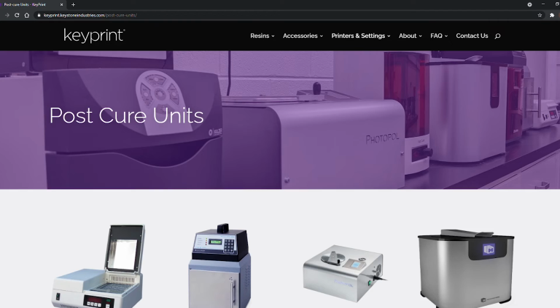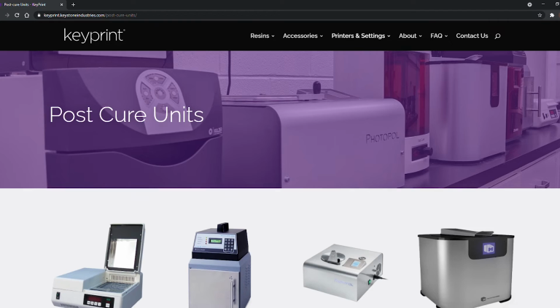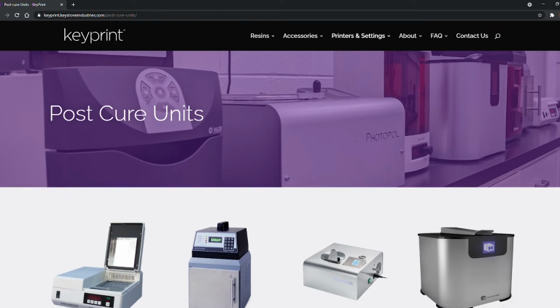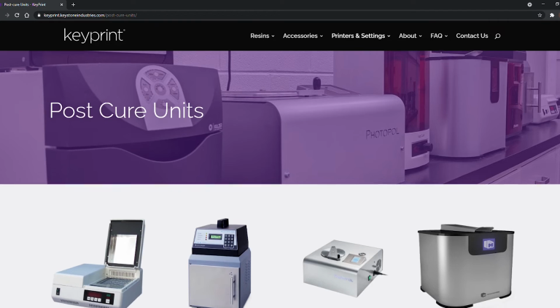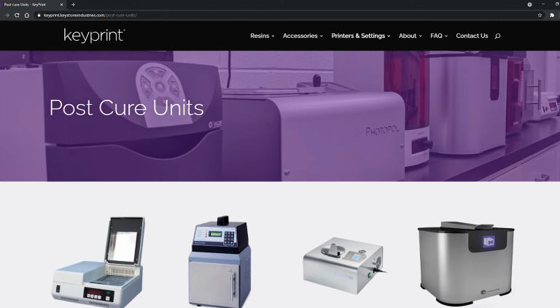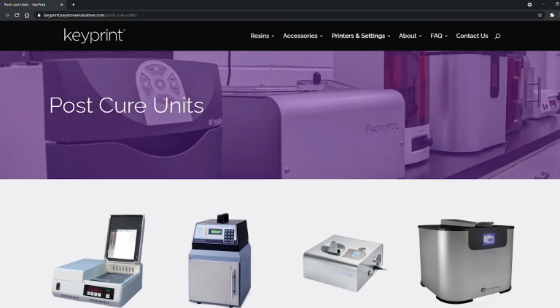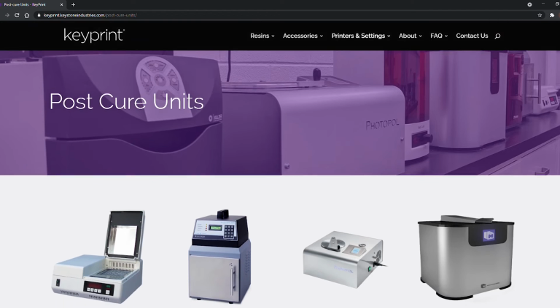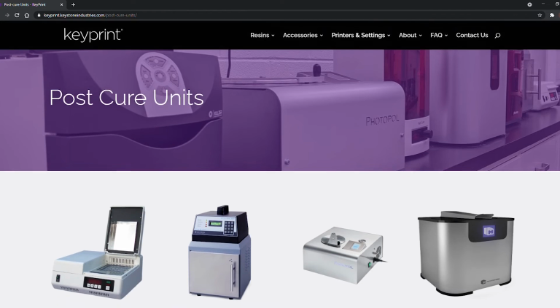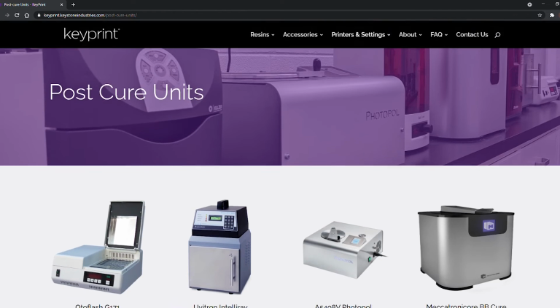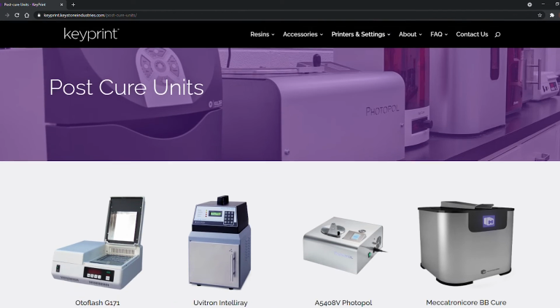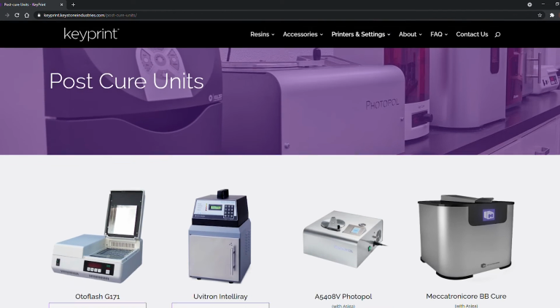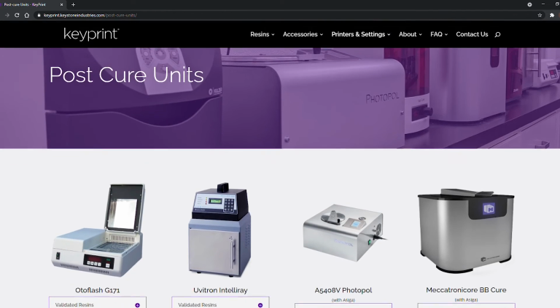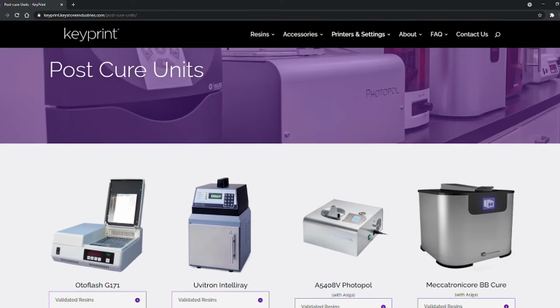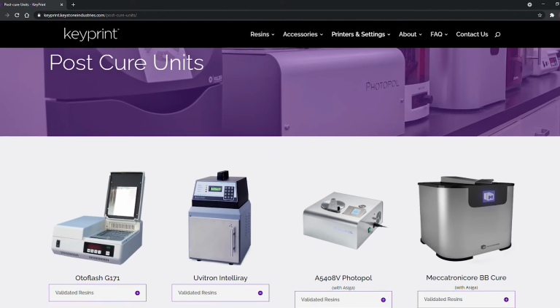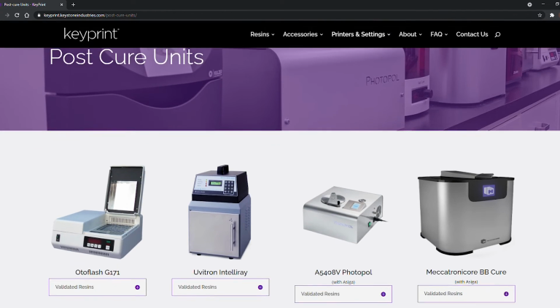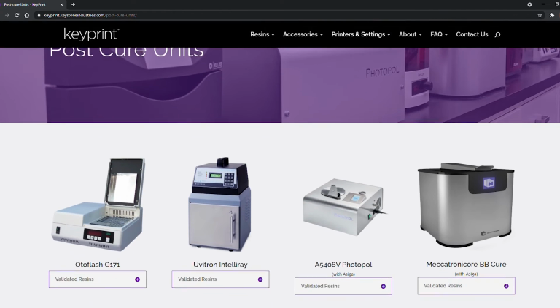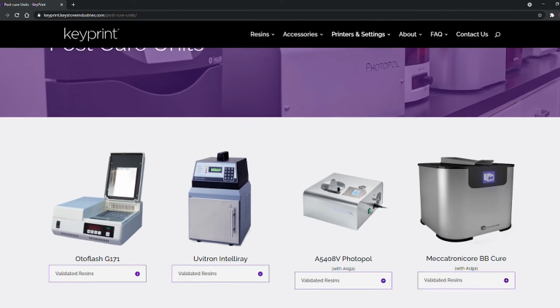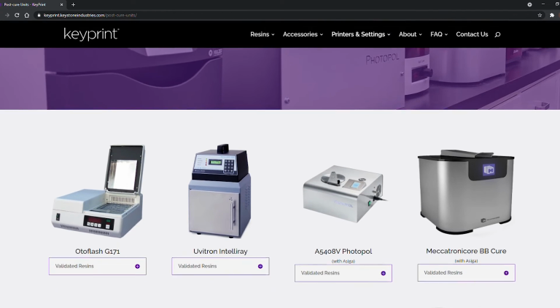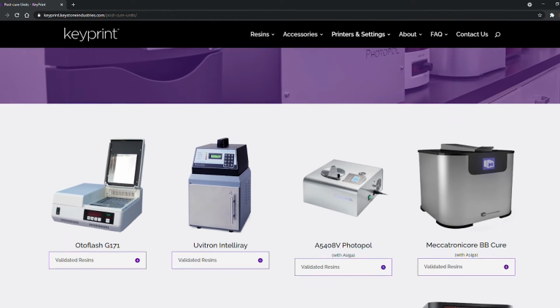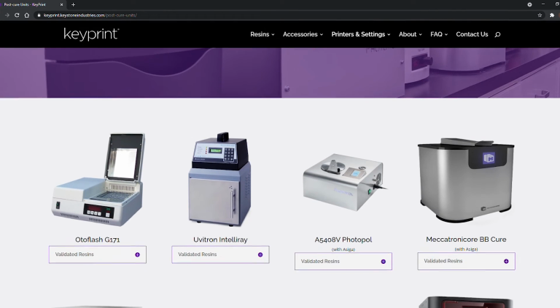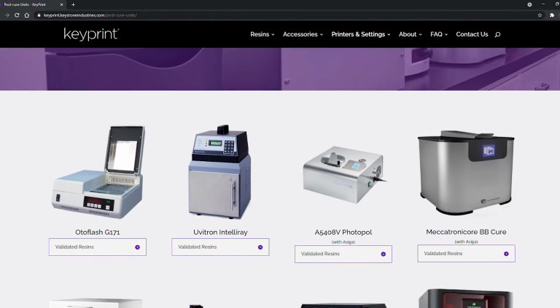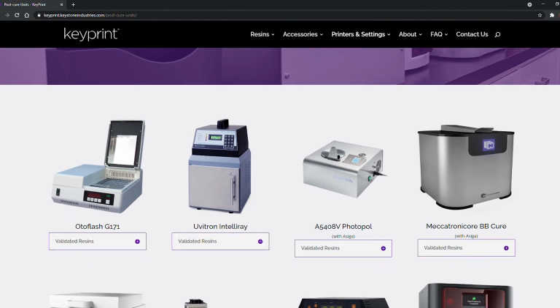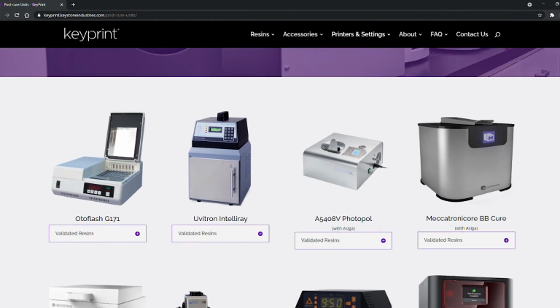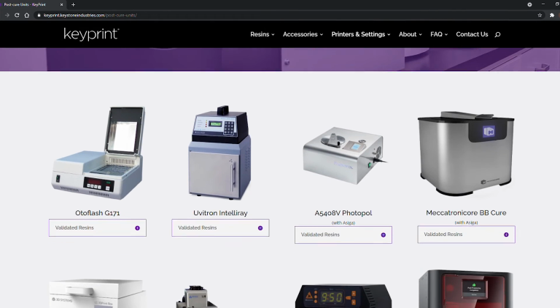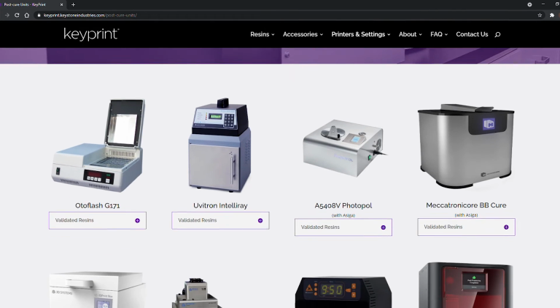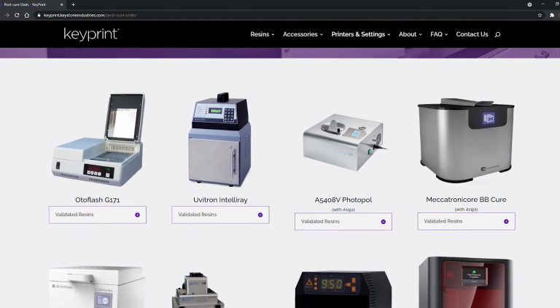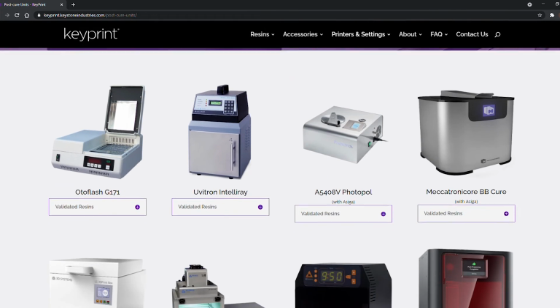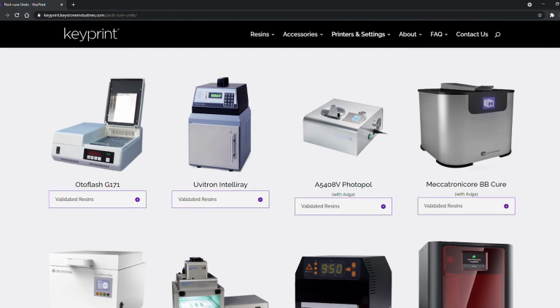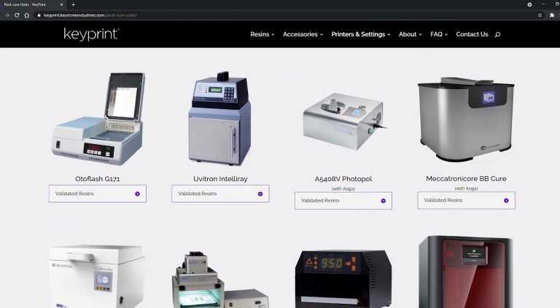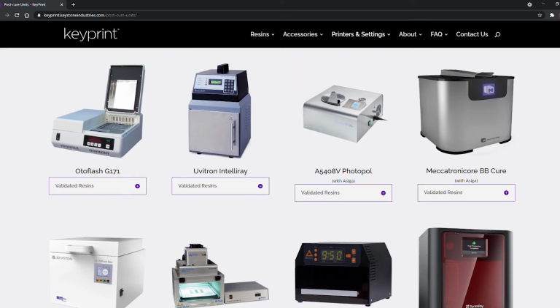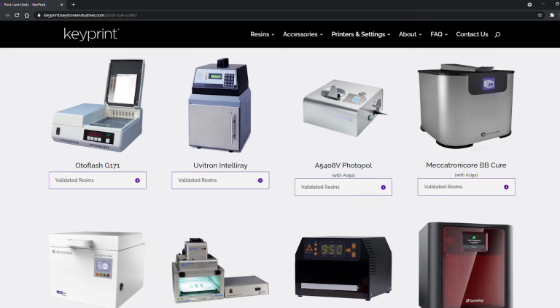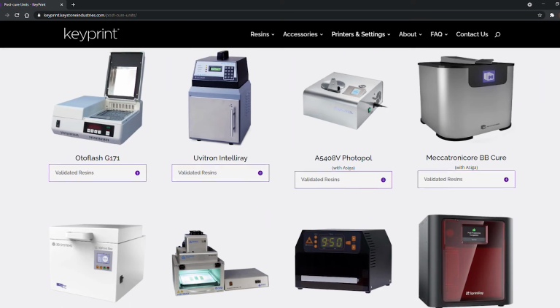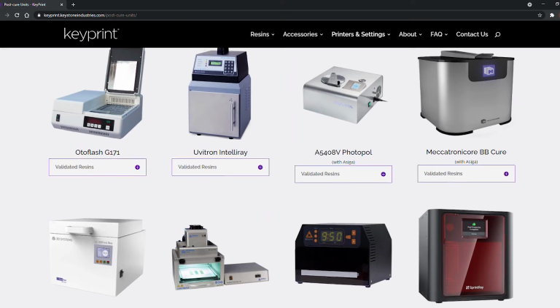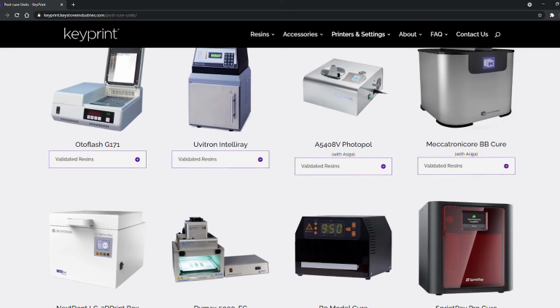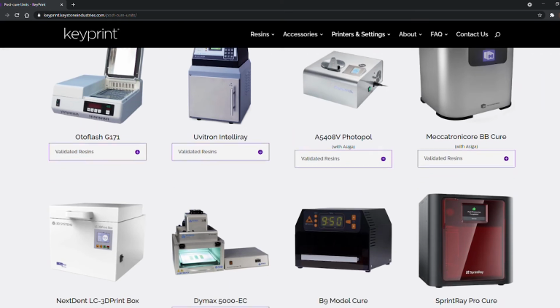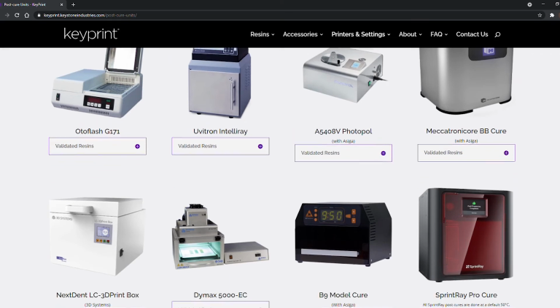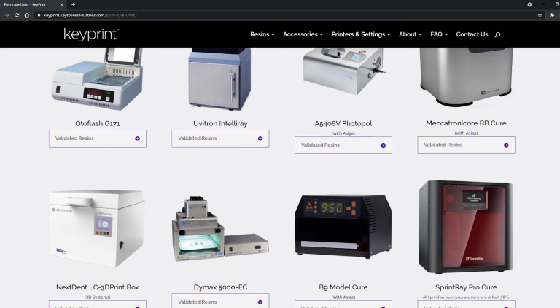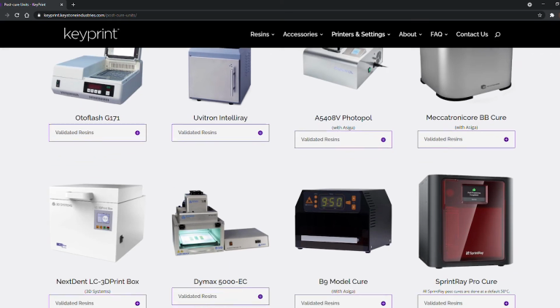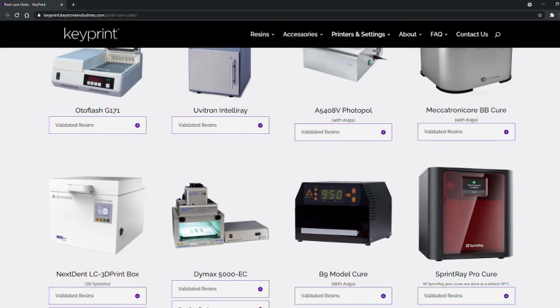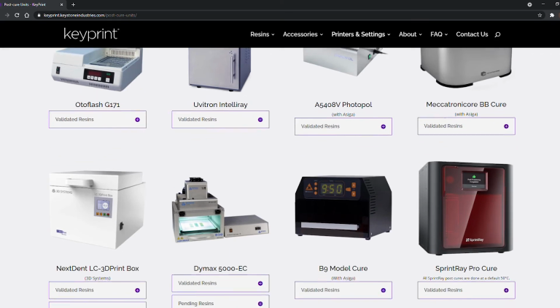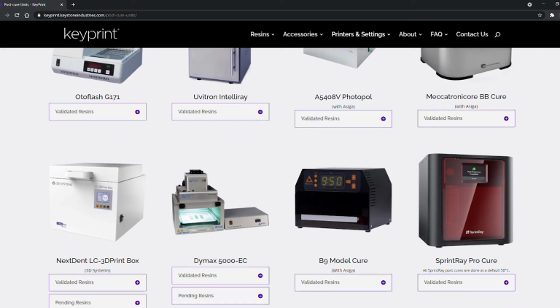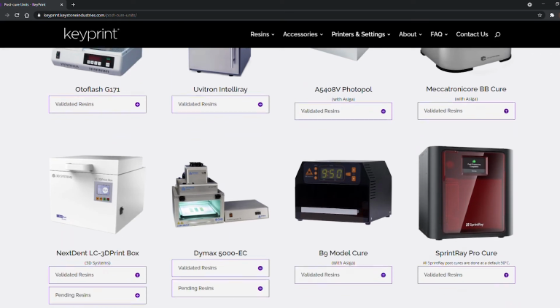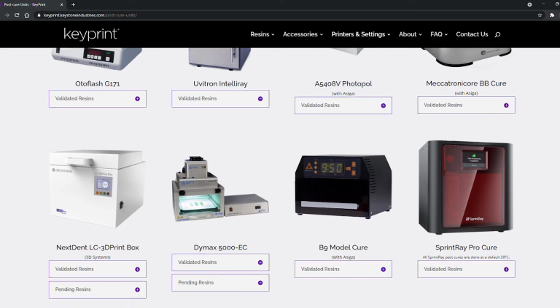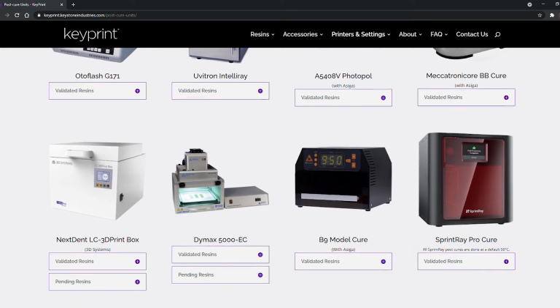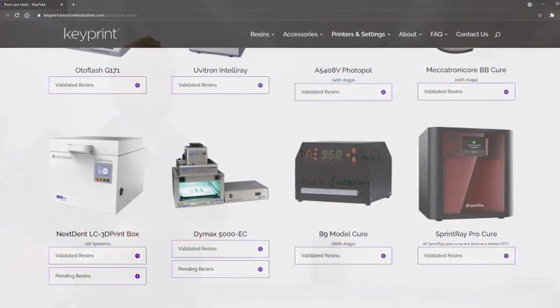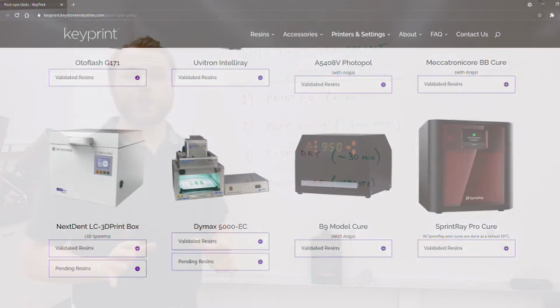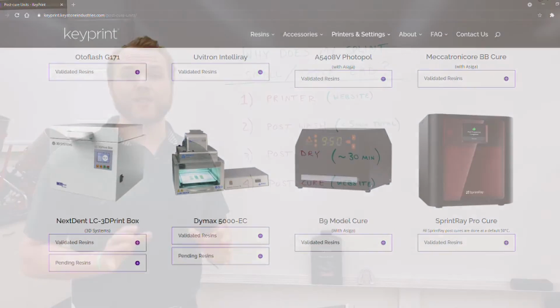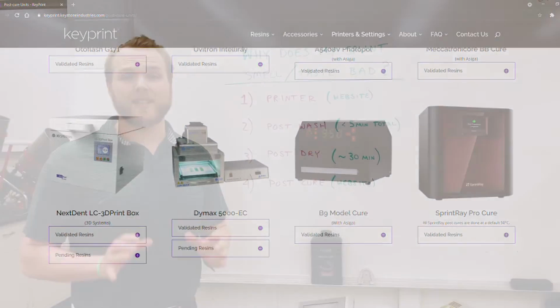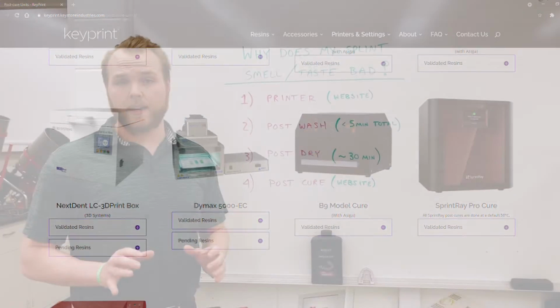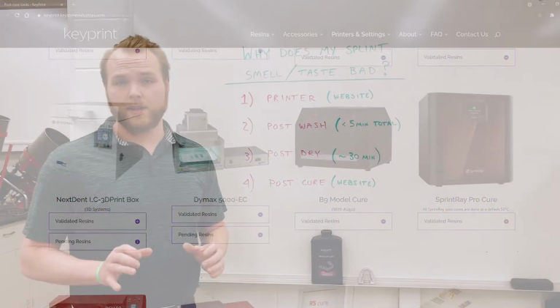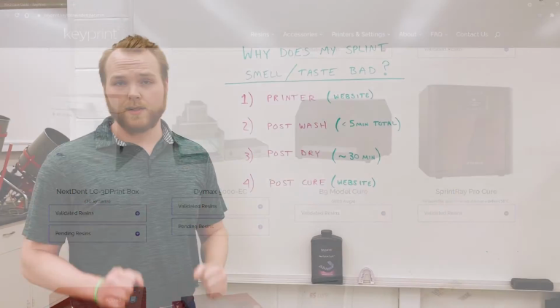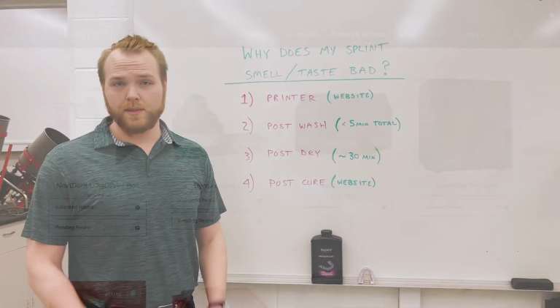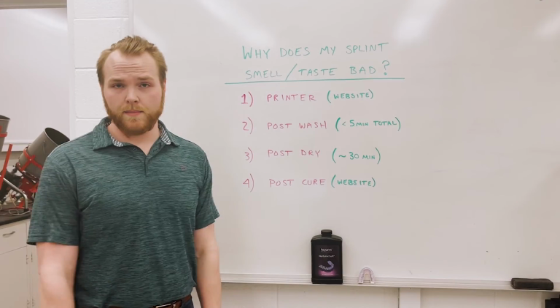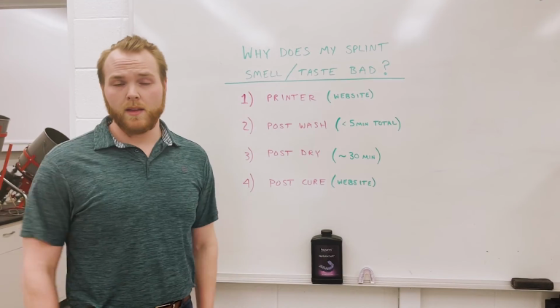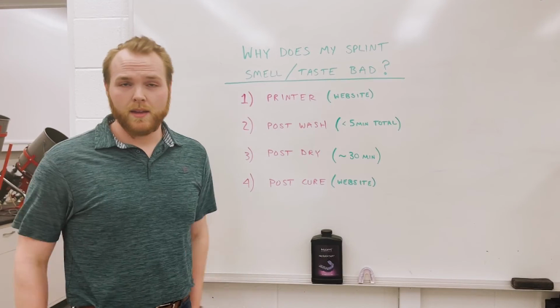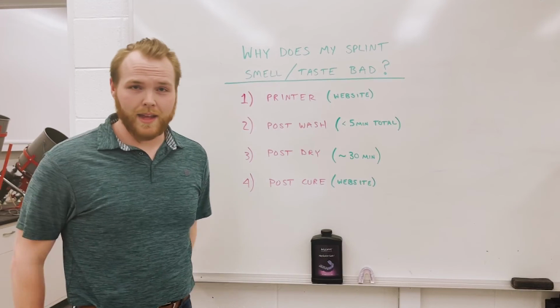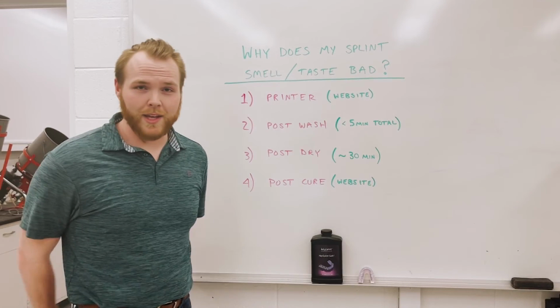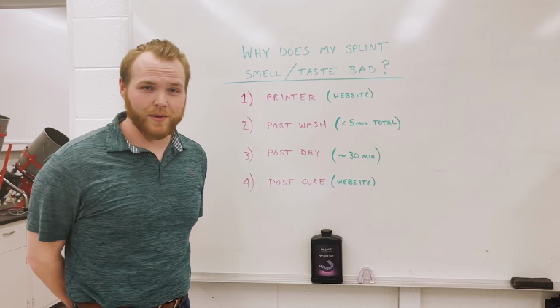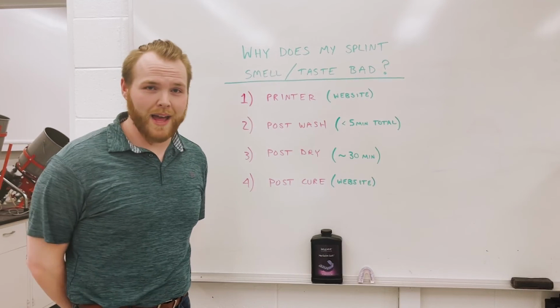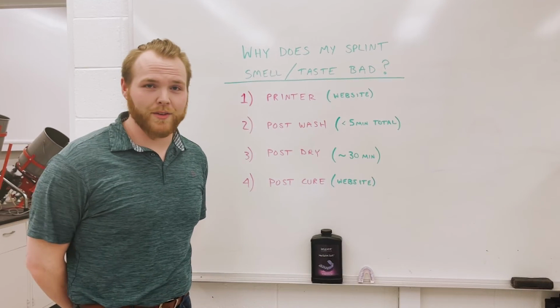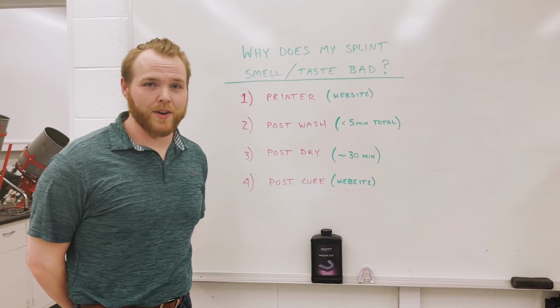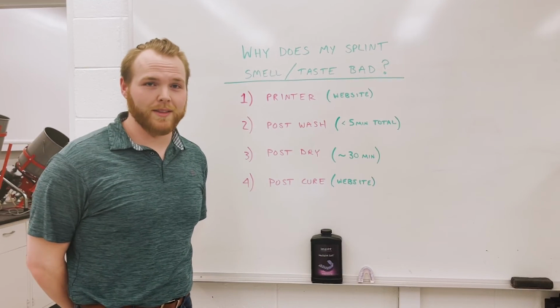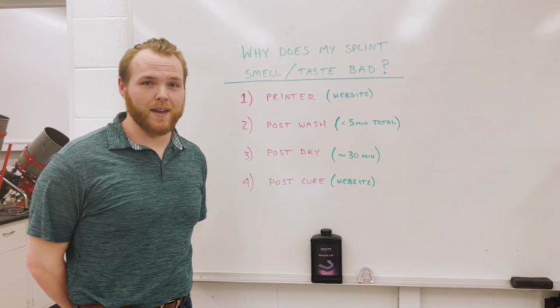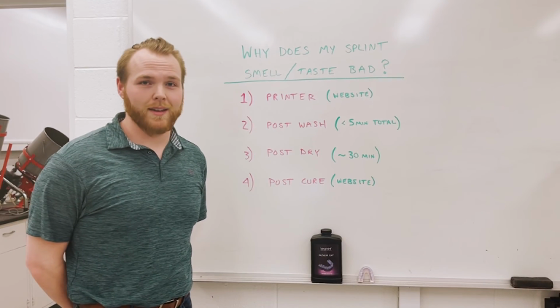And then the last step: make sure your post-cure unit is validated by Keystone and that you're using validated post-cure settings. Thank you and have a great day.